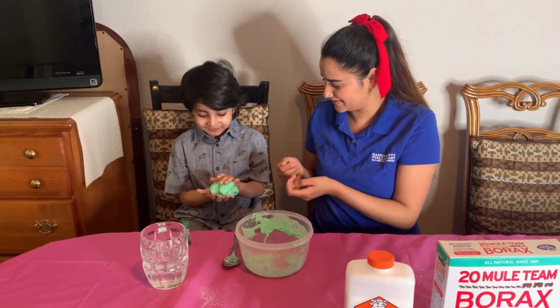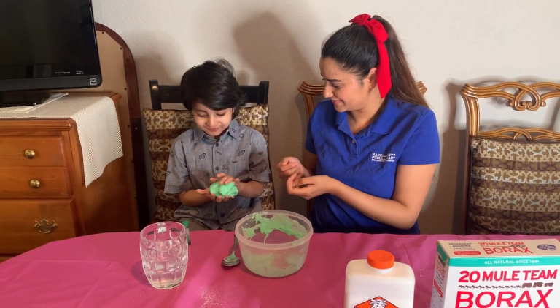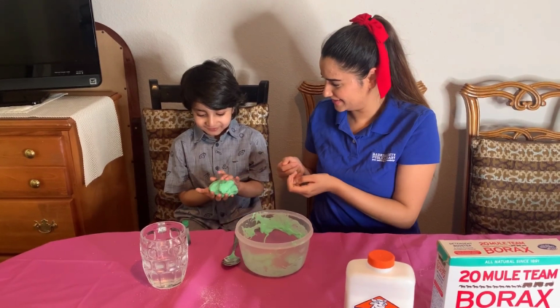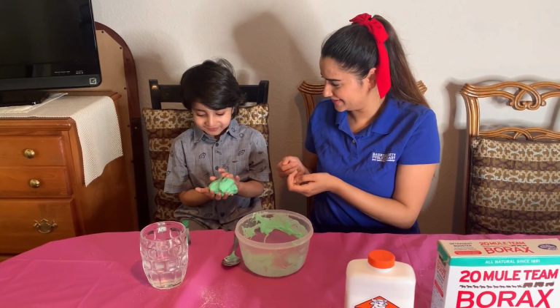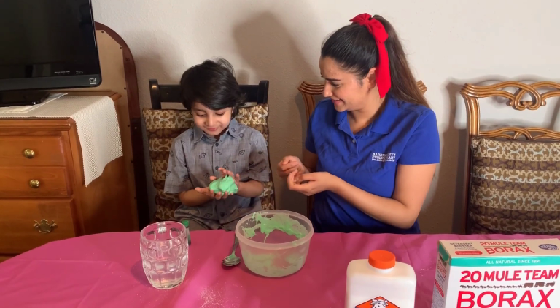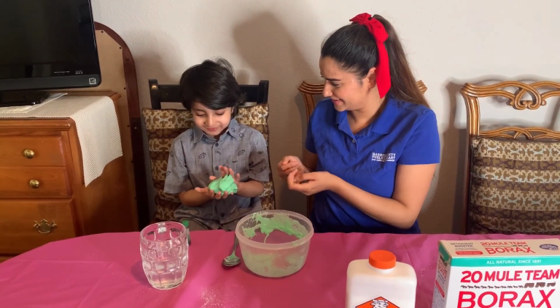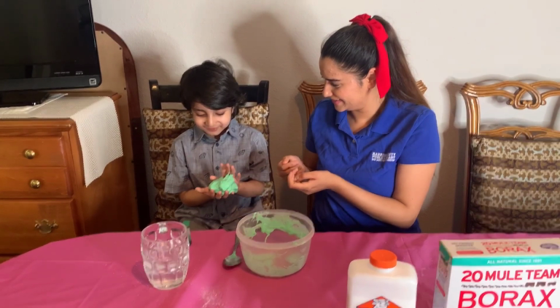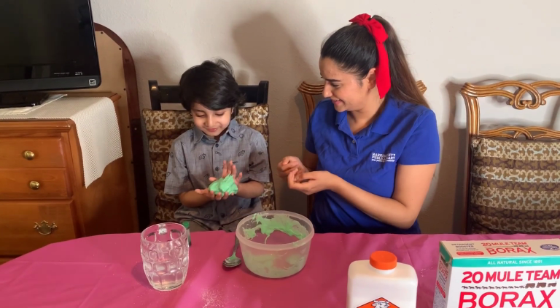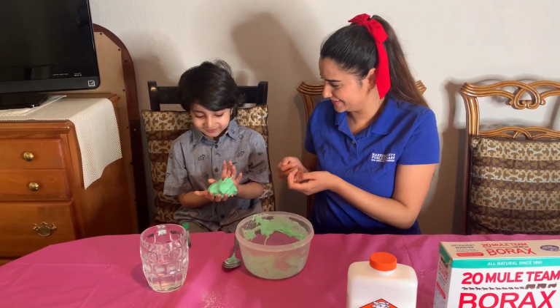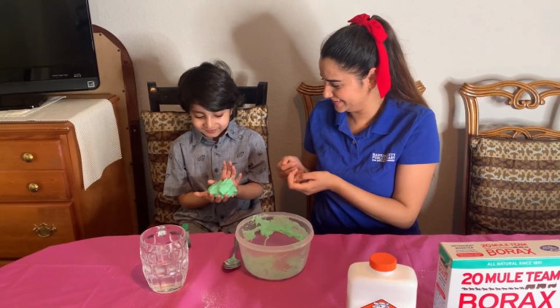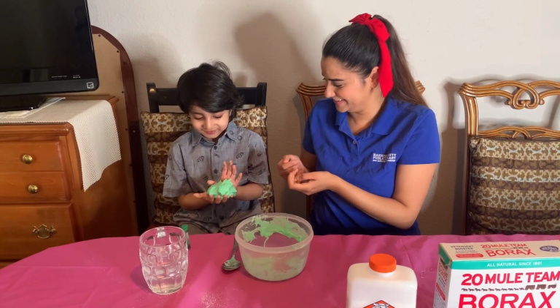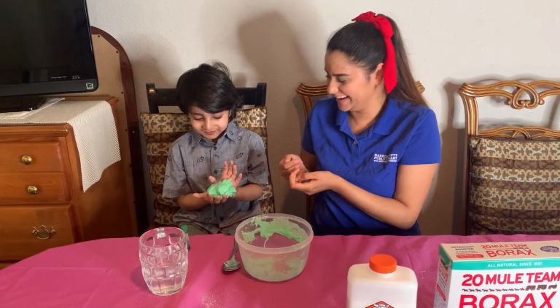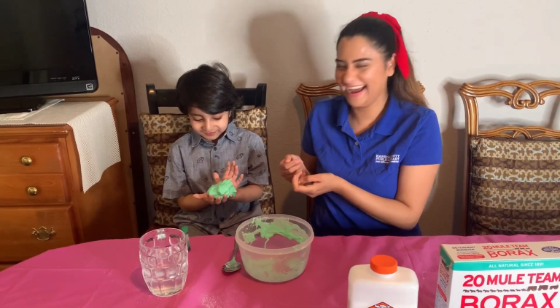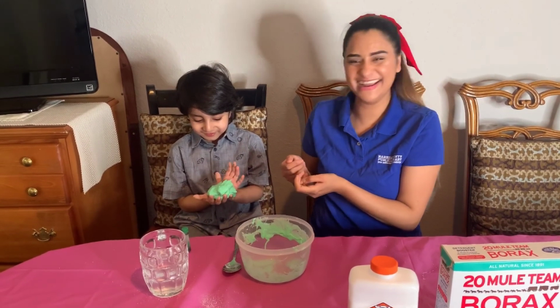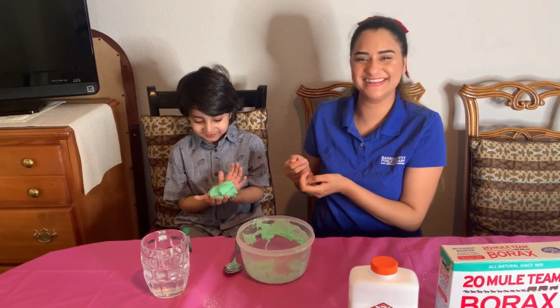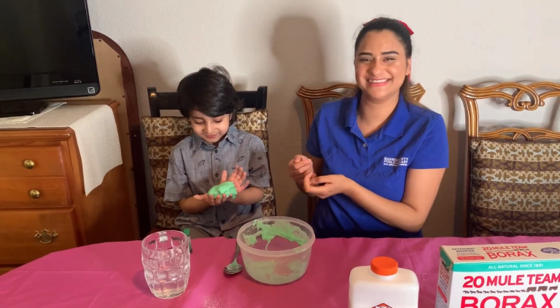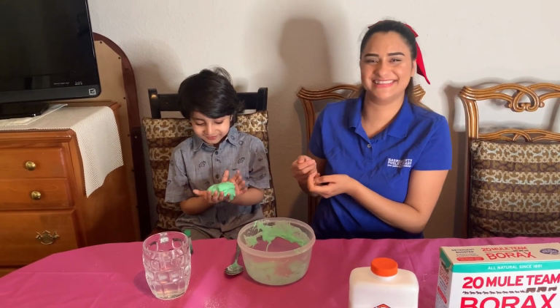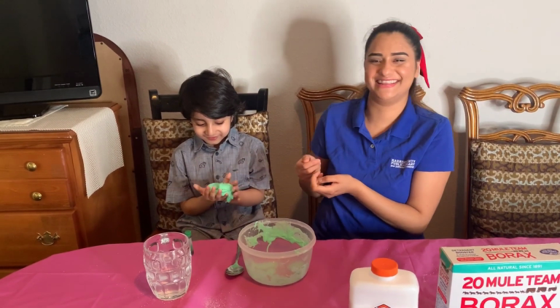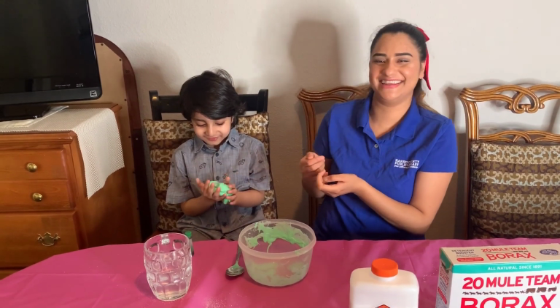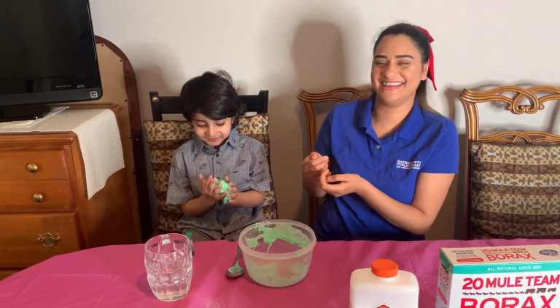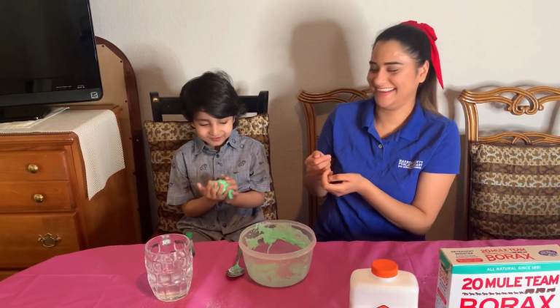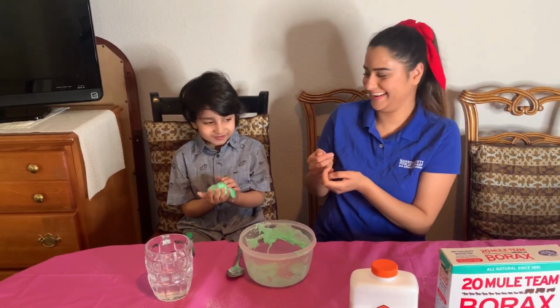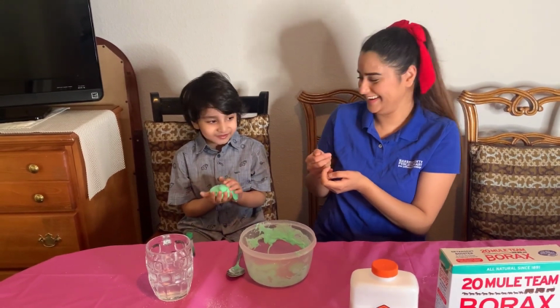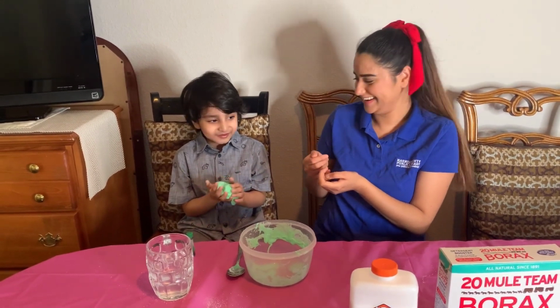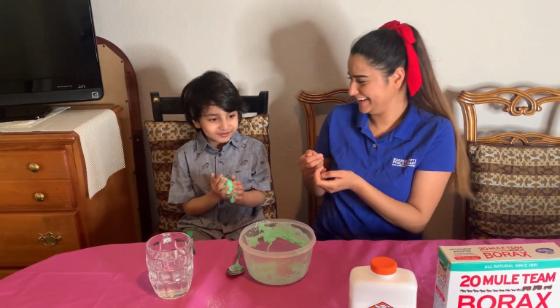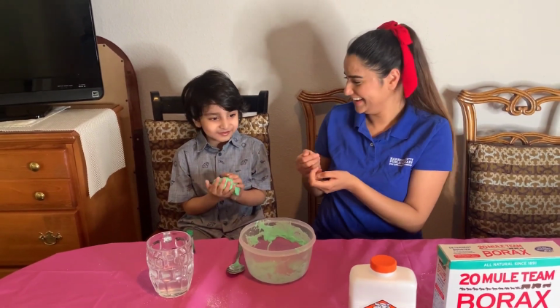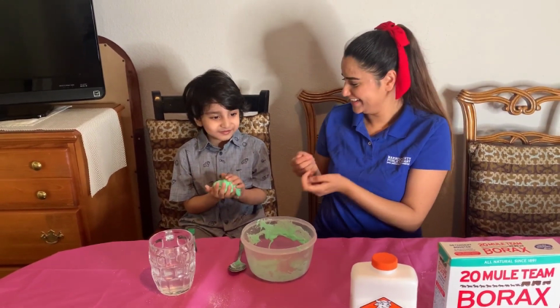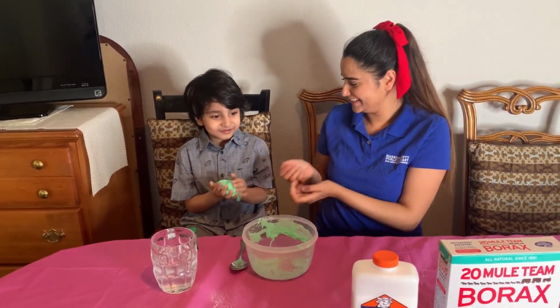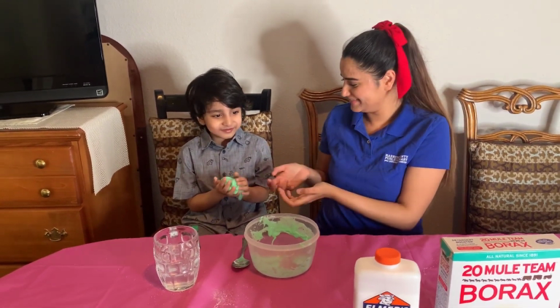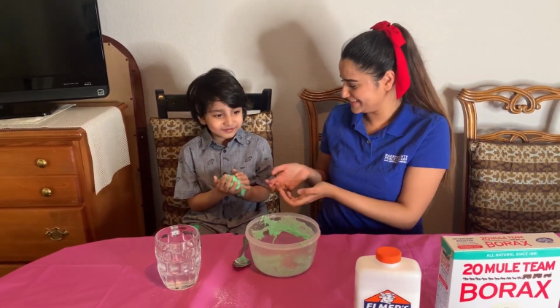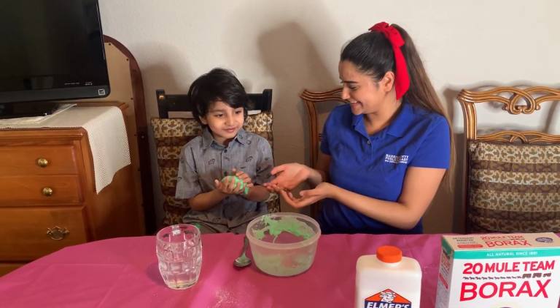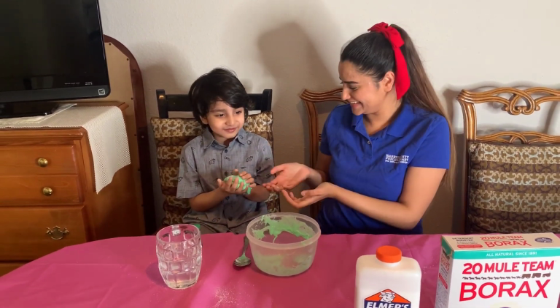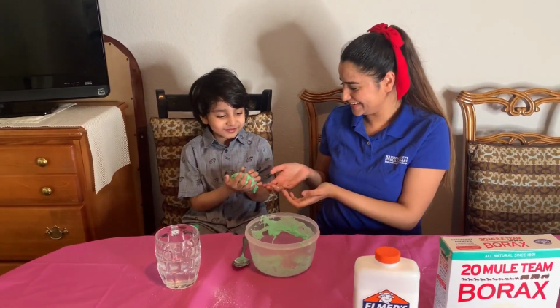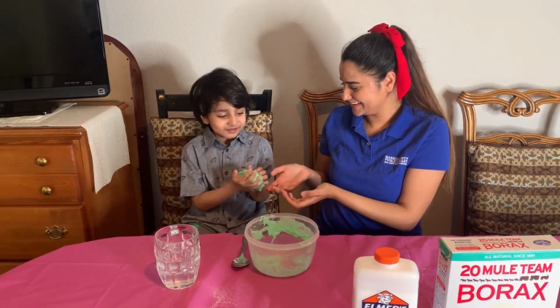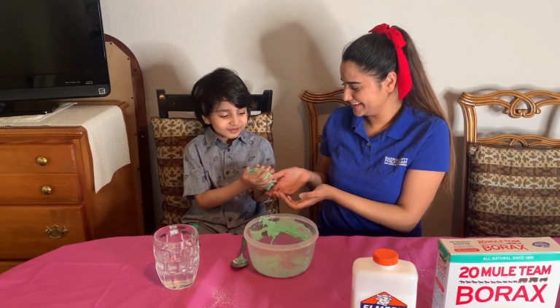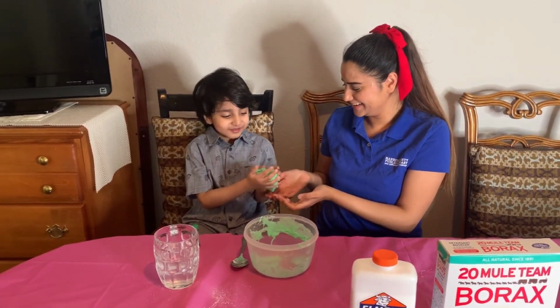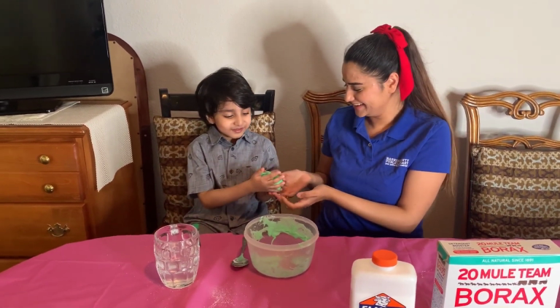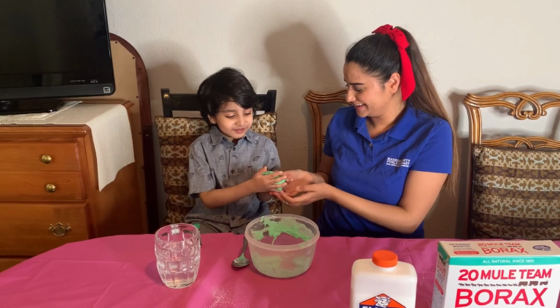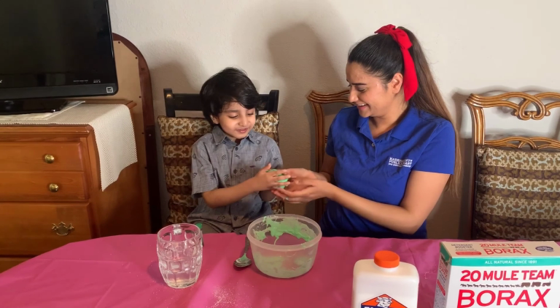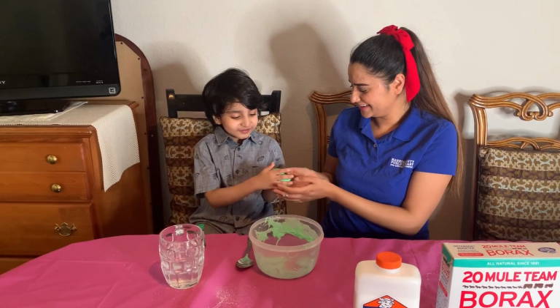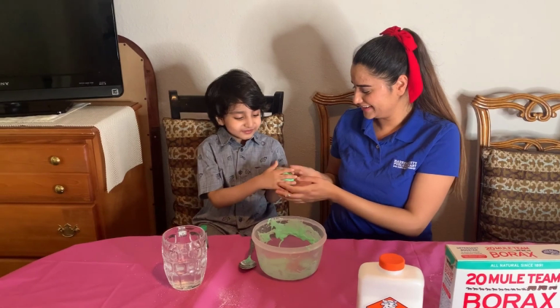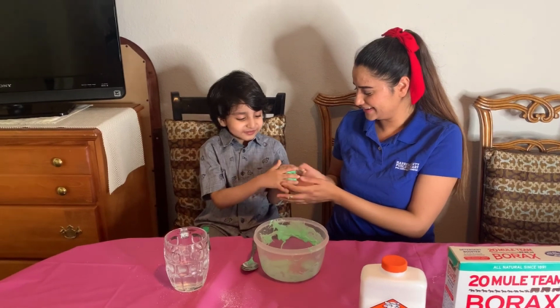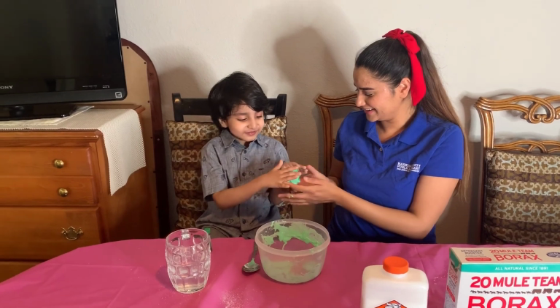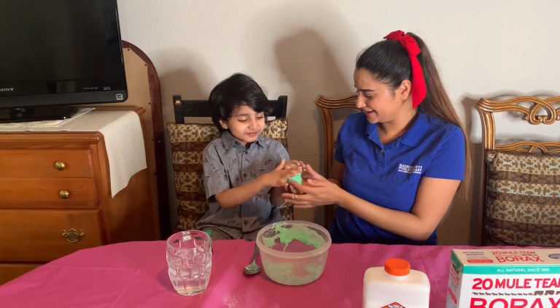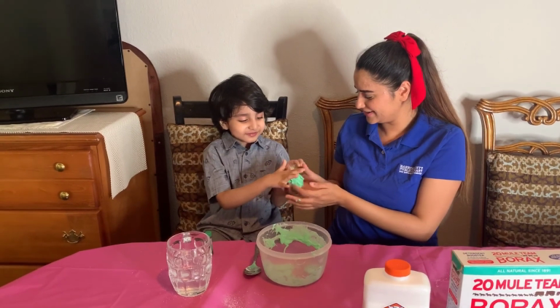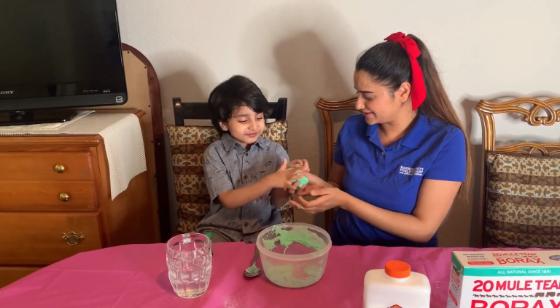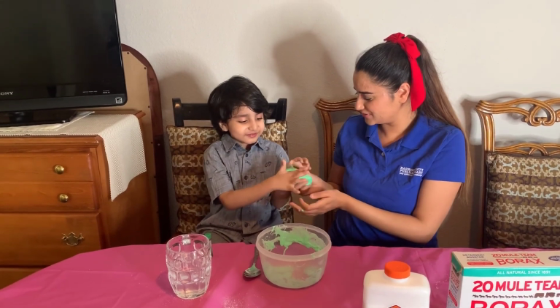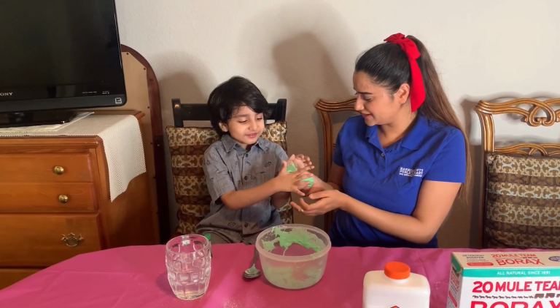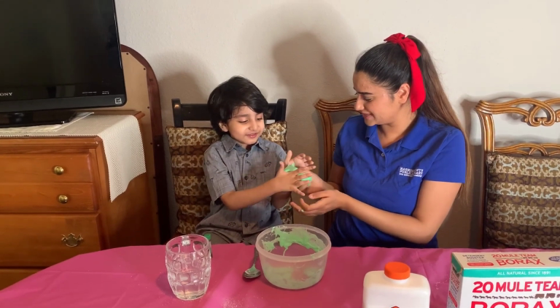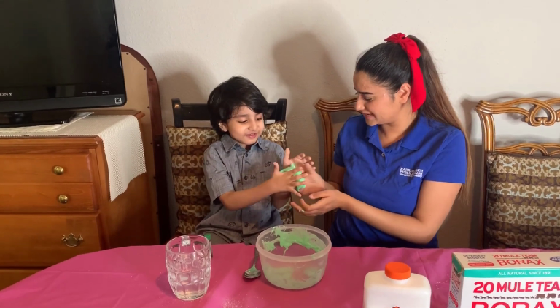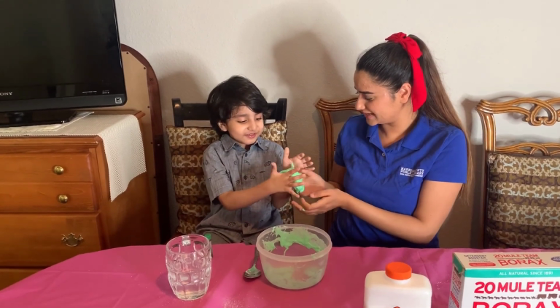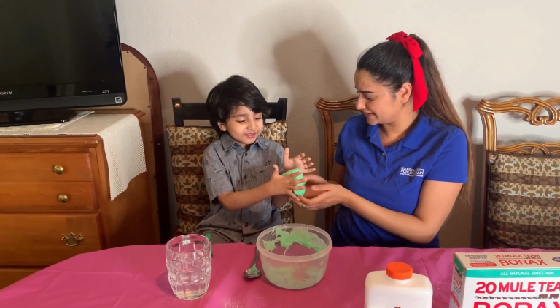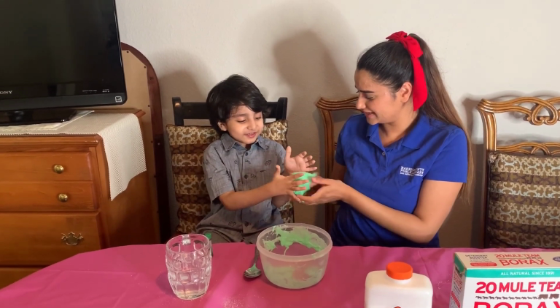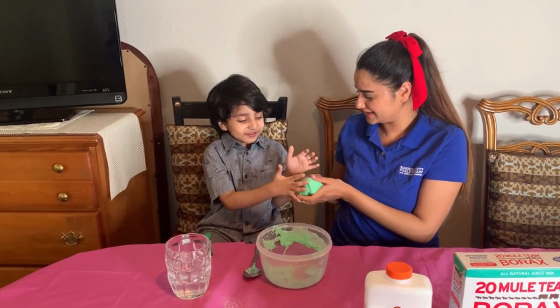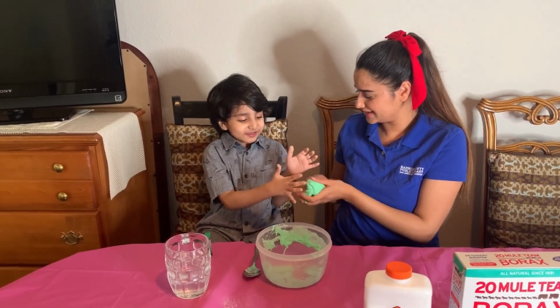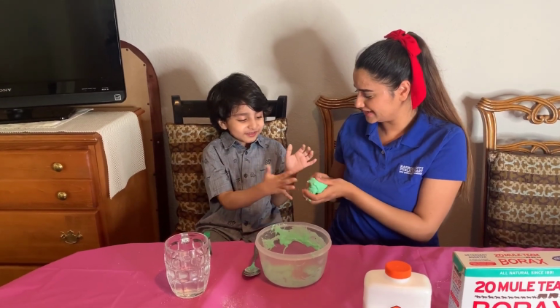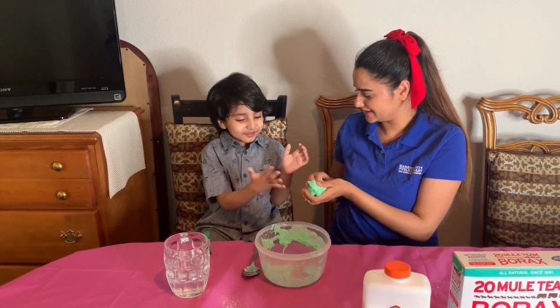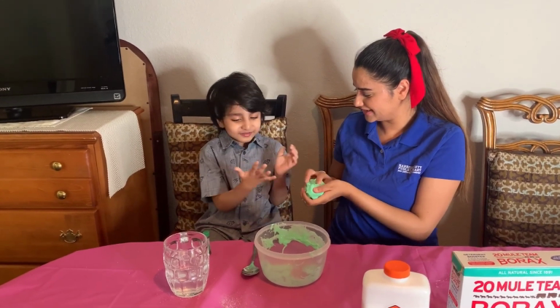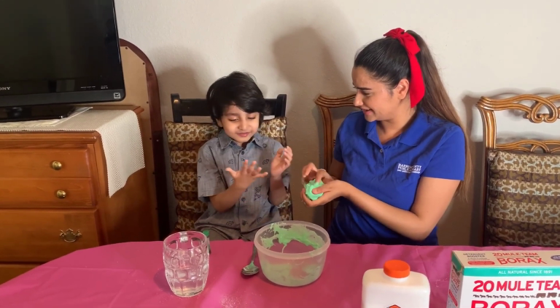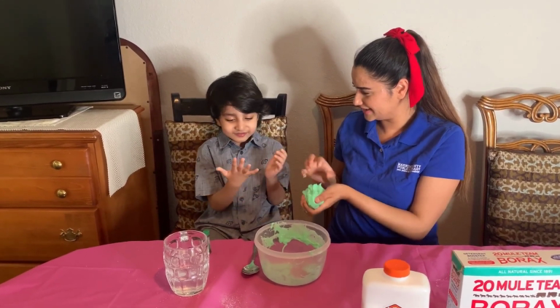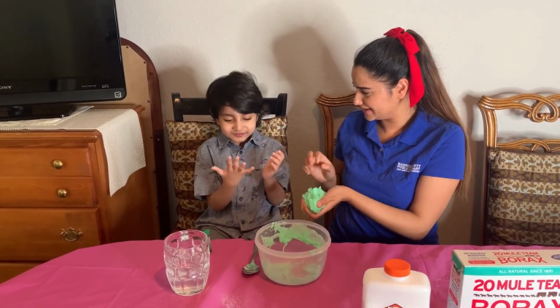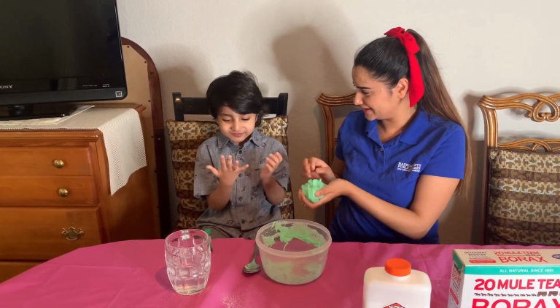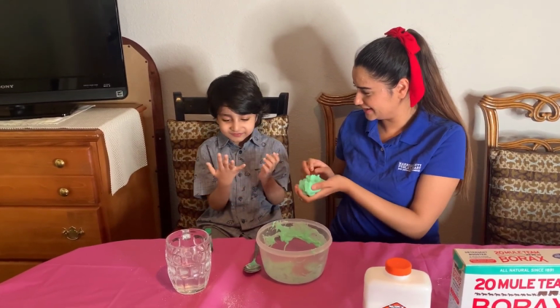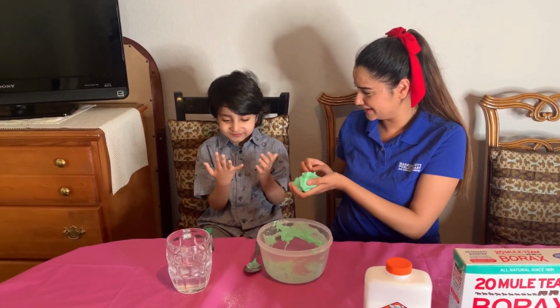Do you wanna touch it now? Here — touch it. Okay, that's slime! Let me see — squeeze it.